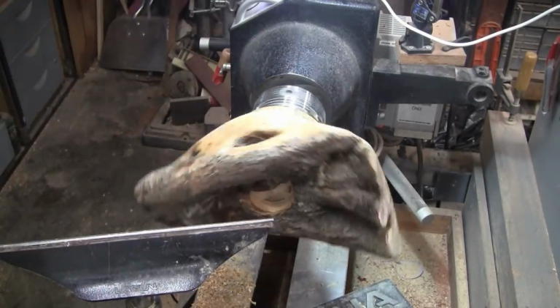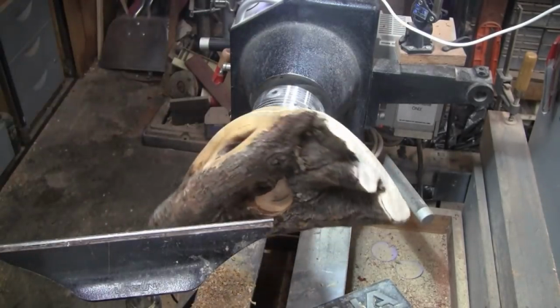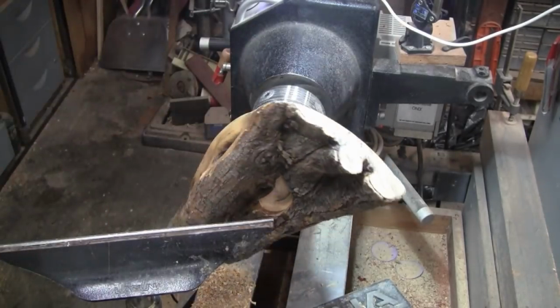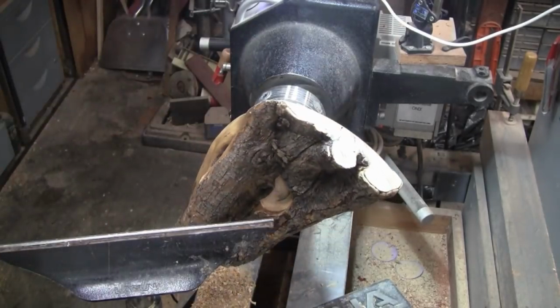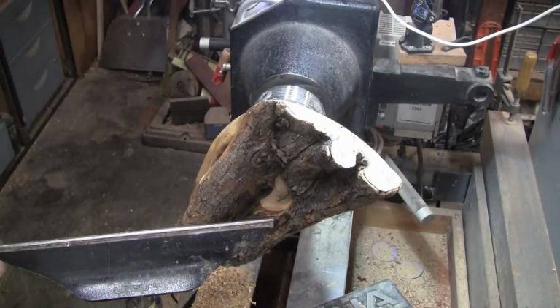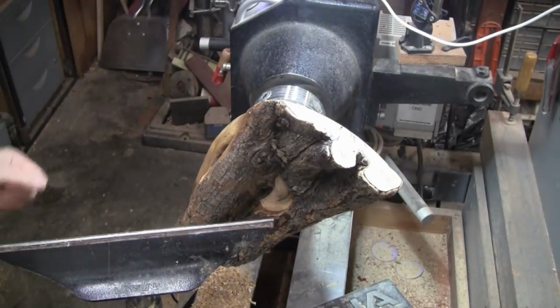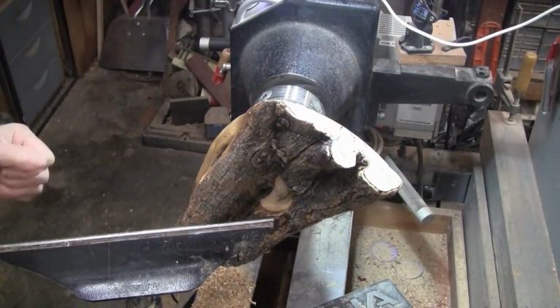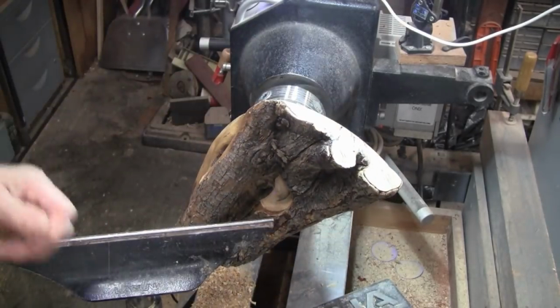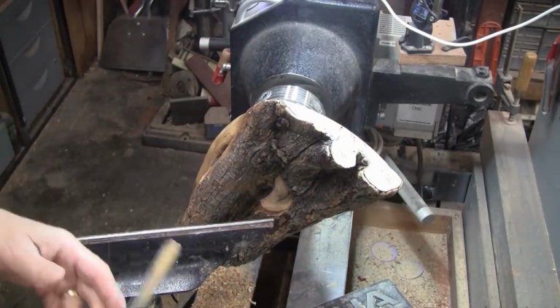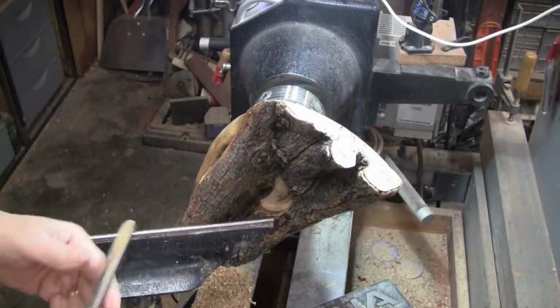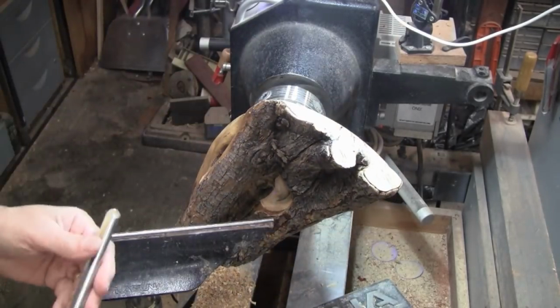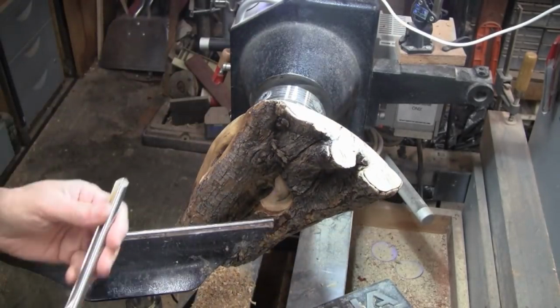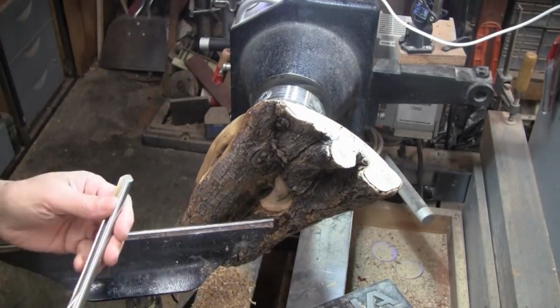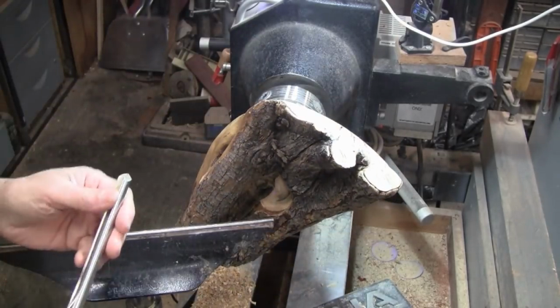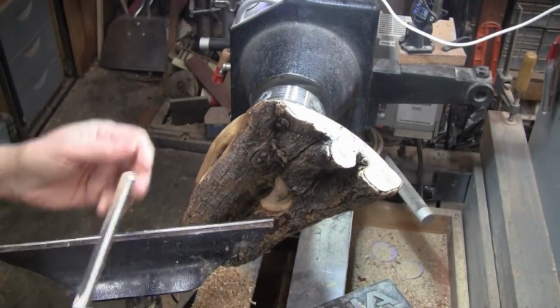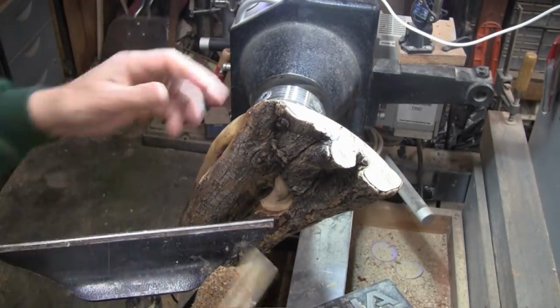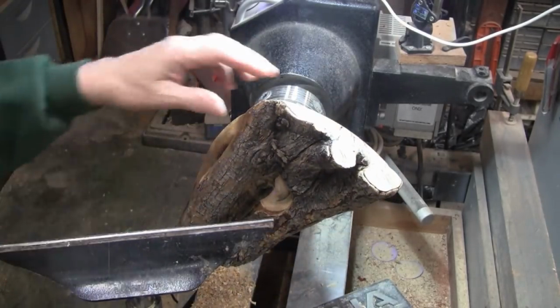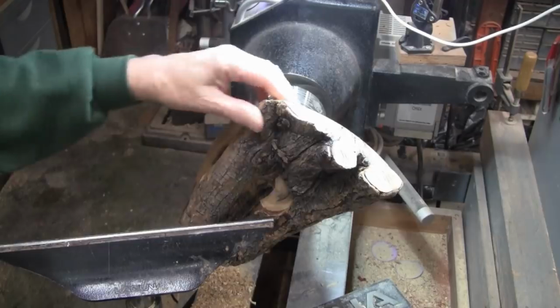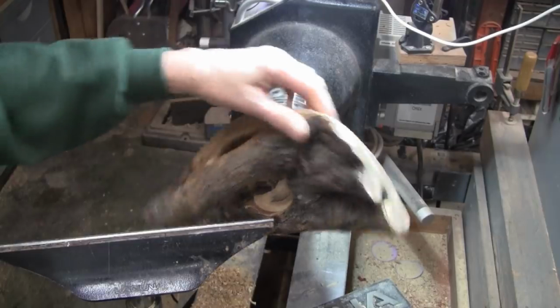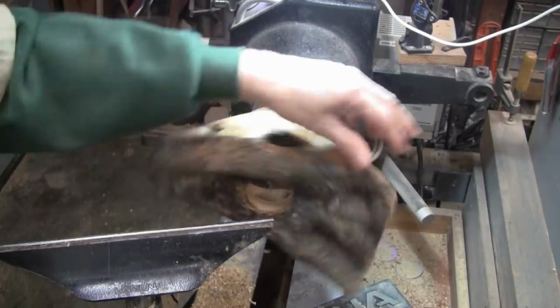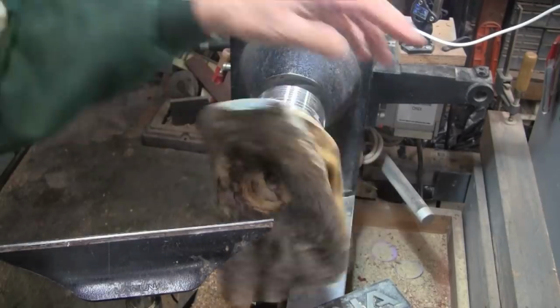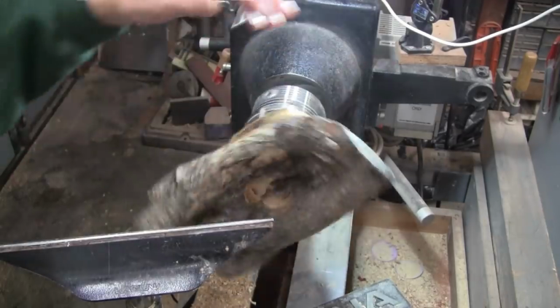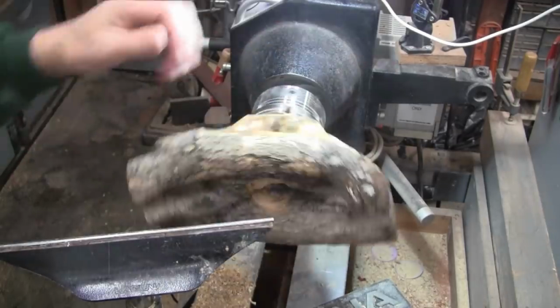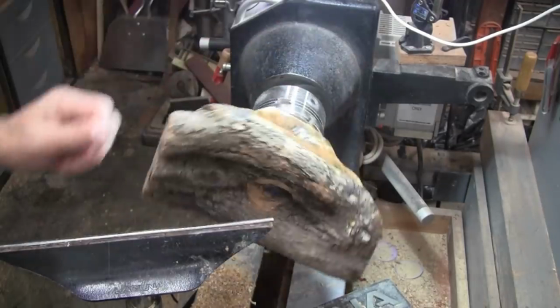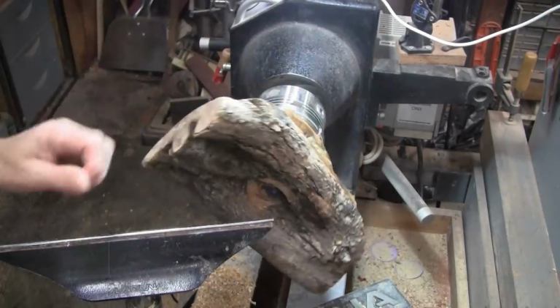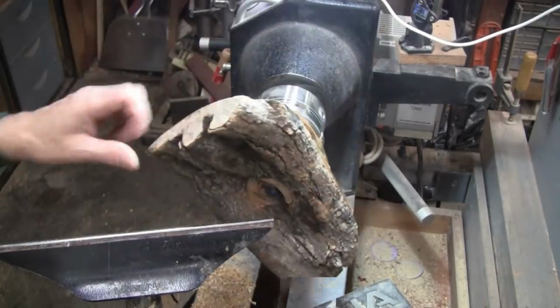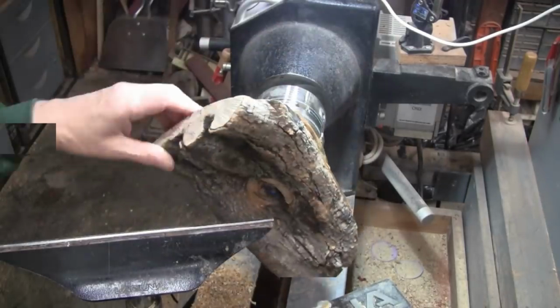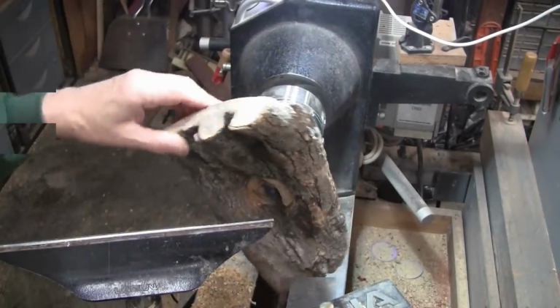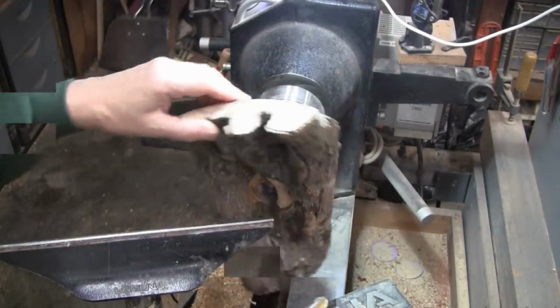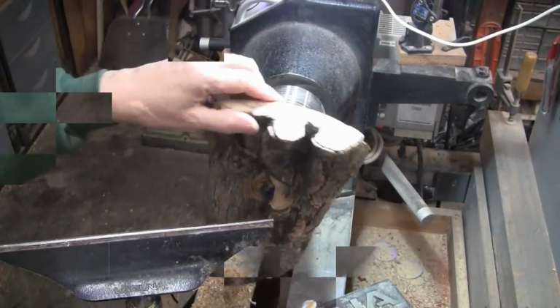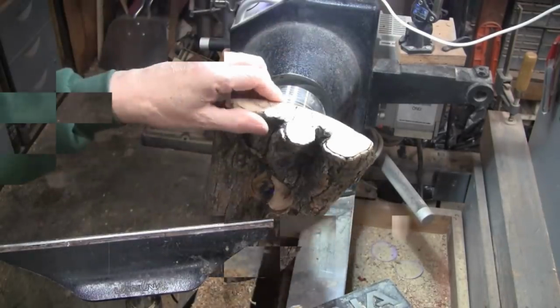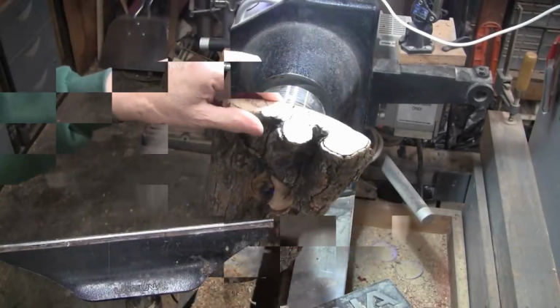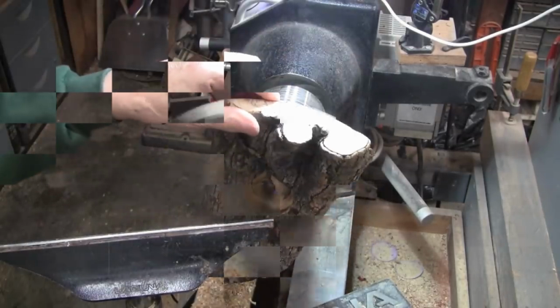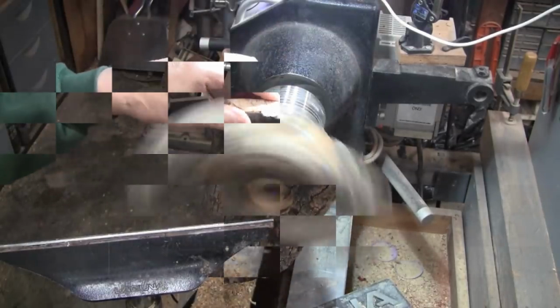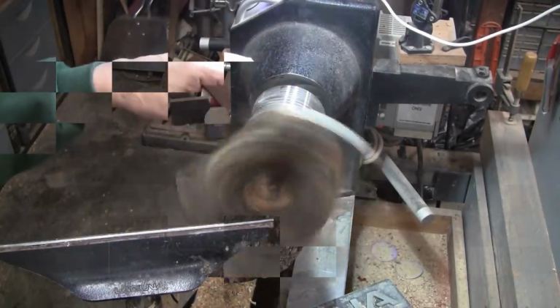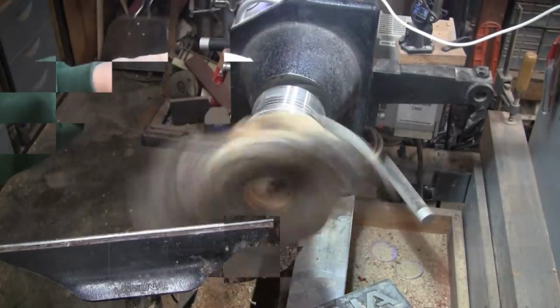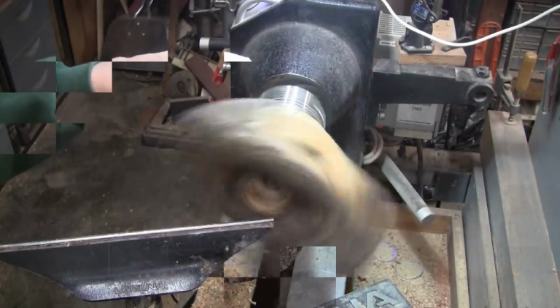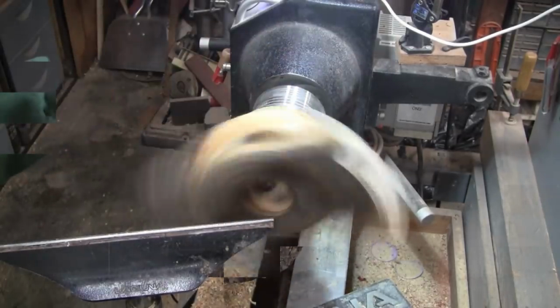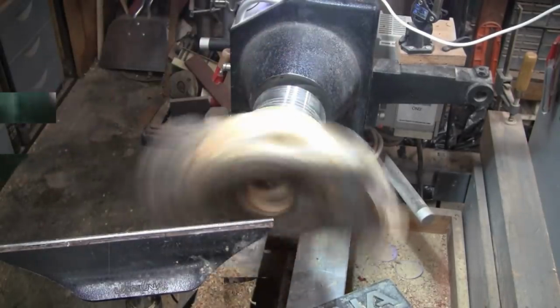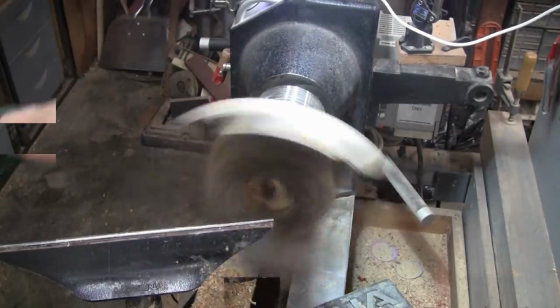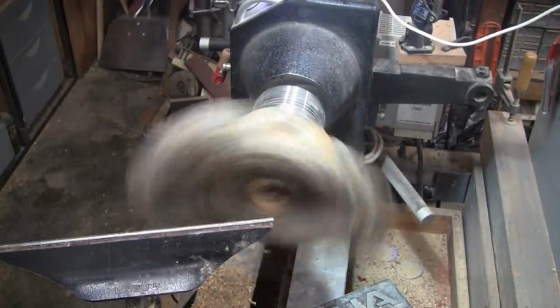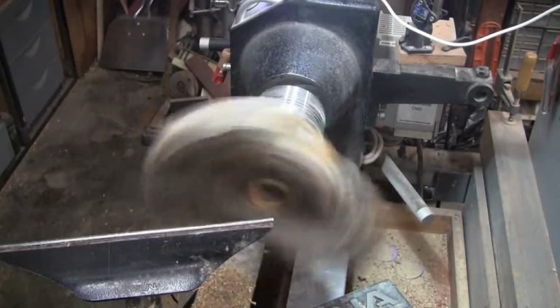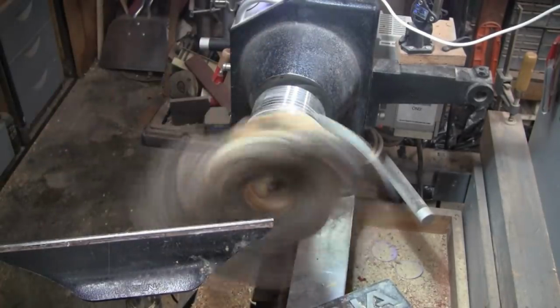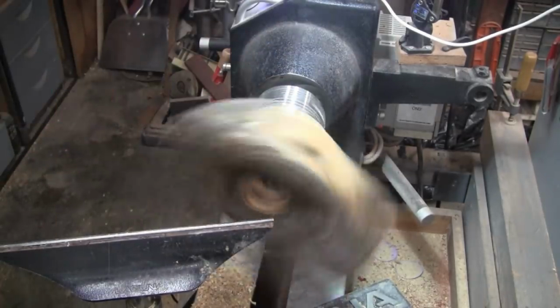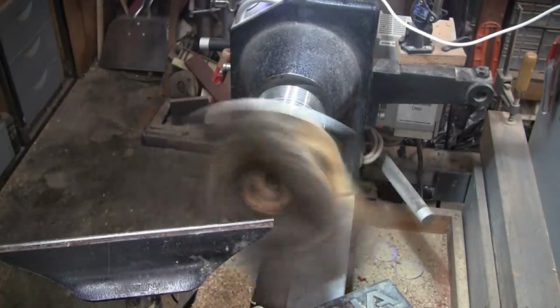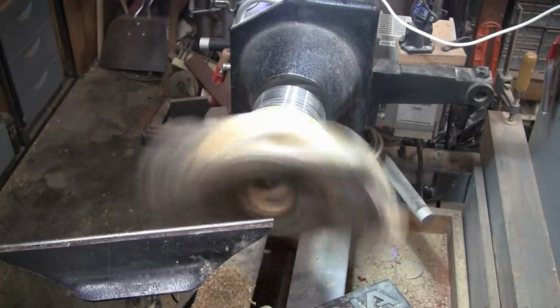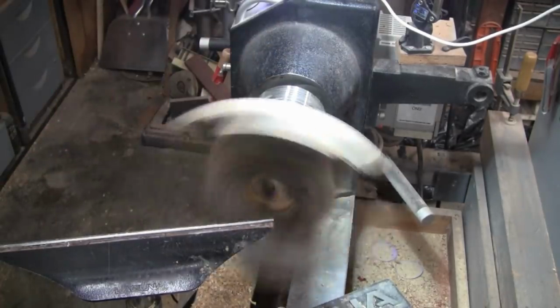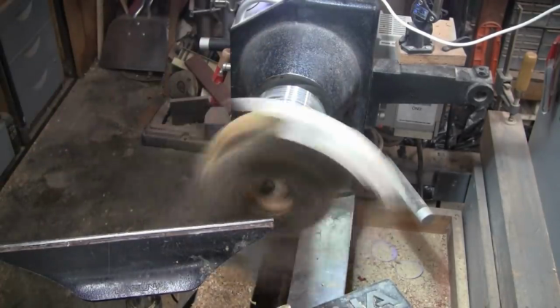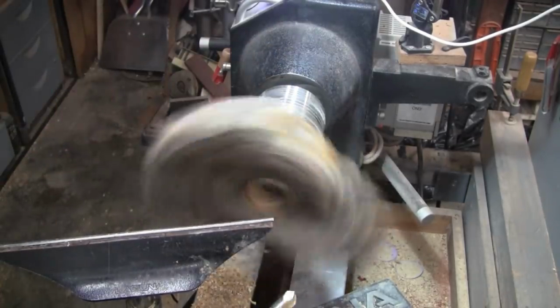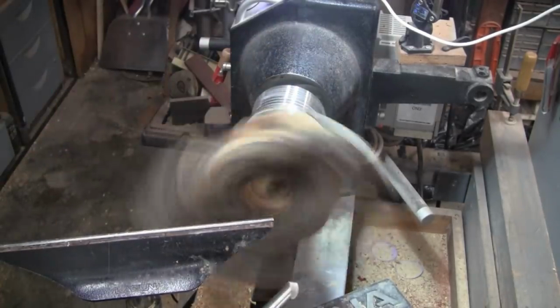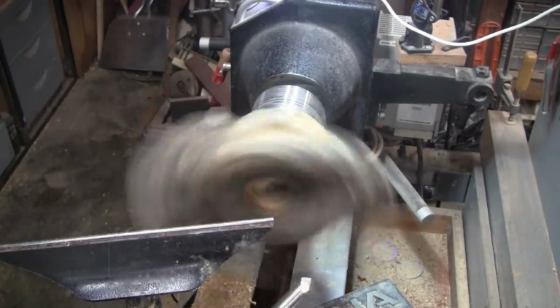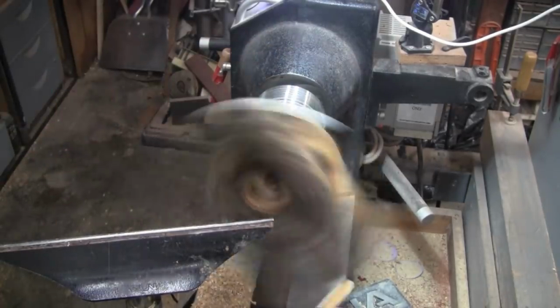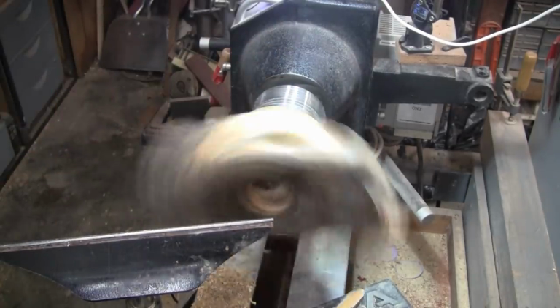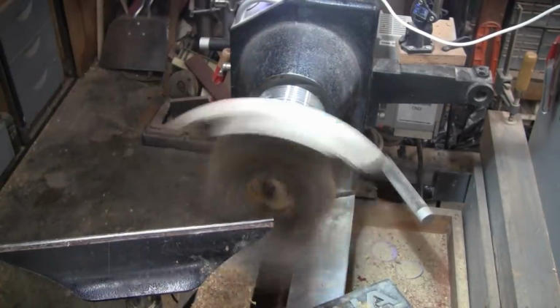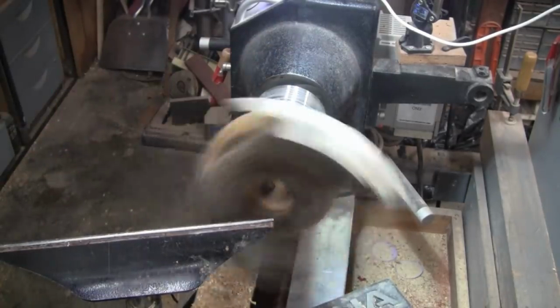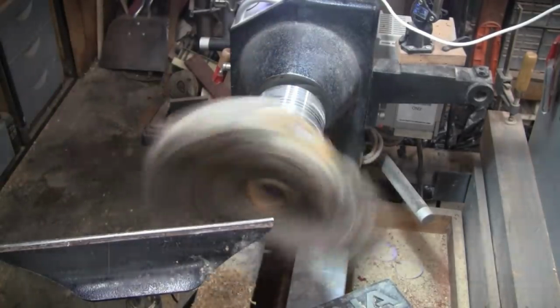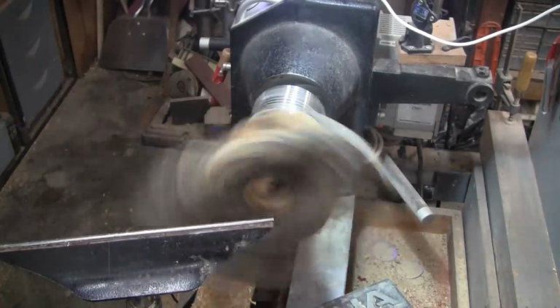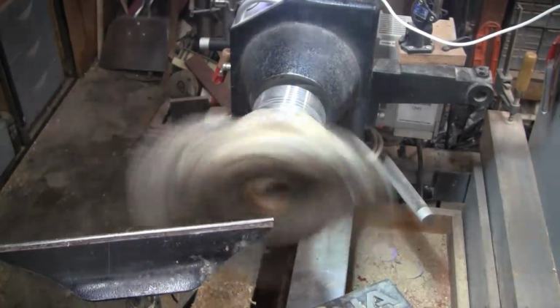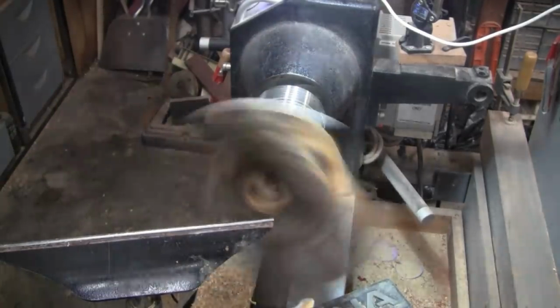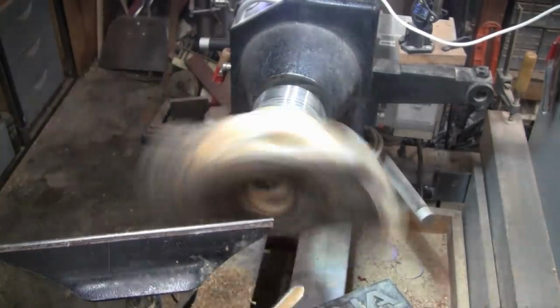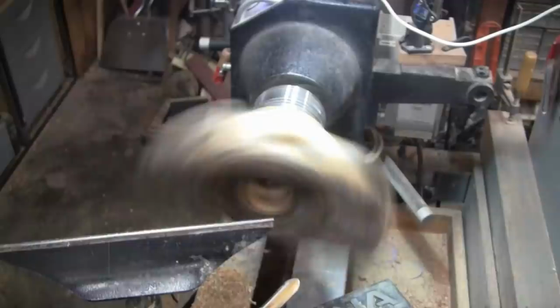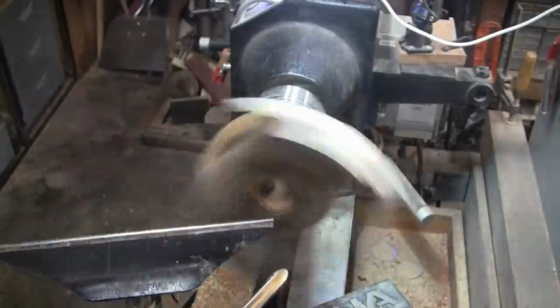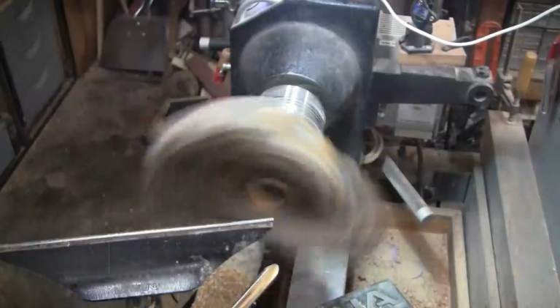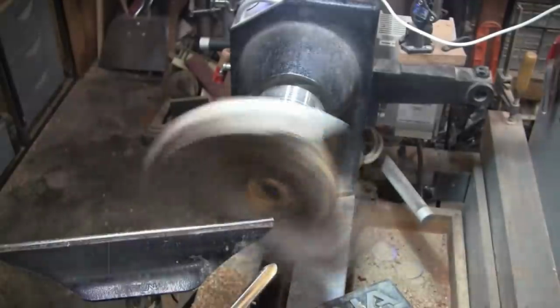Let me get a freshly sharpened bowl gouge and my face shield. We're doing about 540 RPMs with a half-inch bowl gouge.